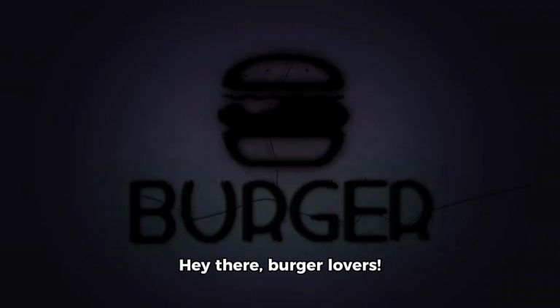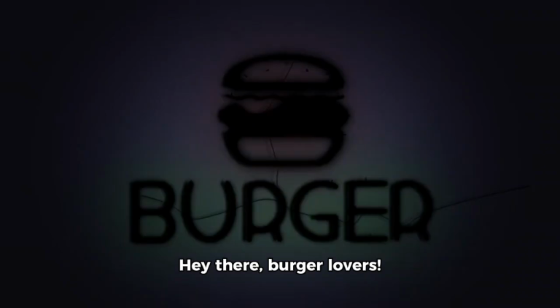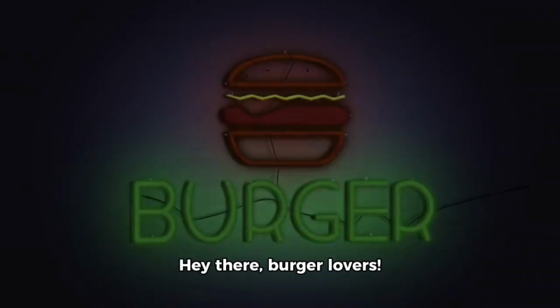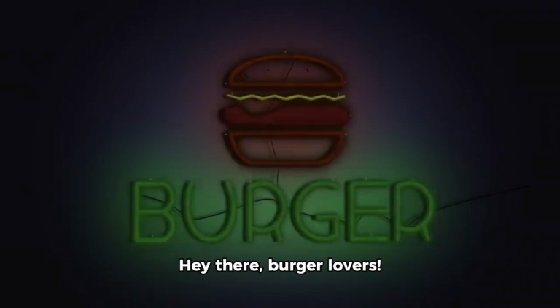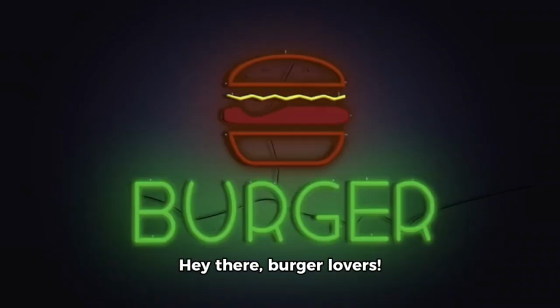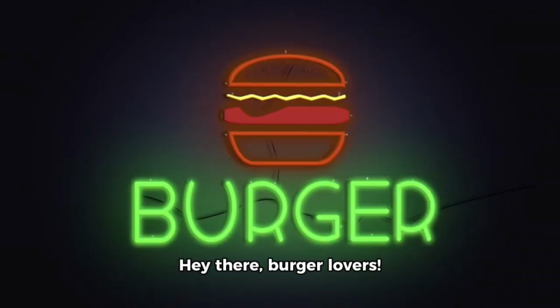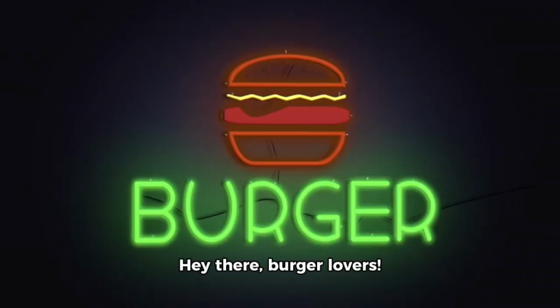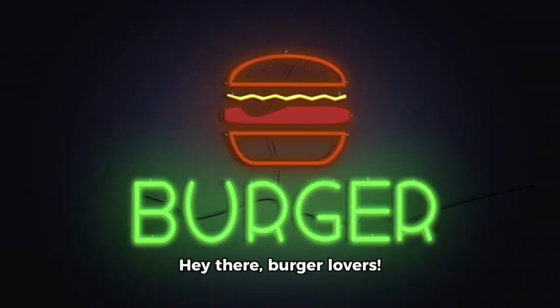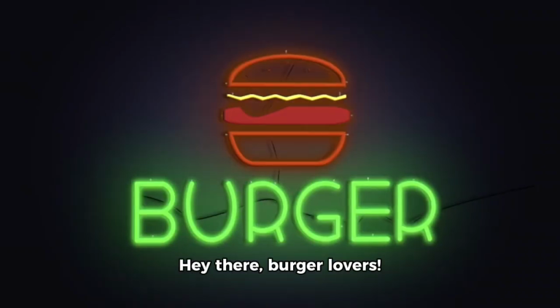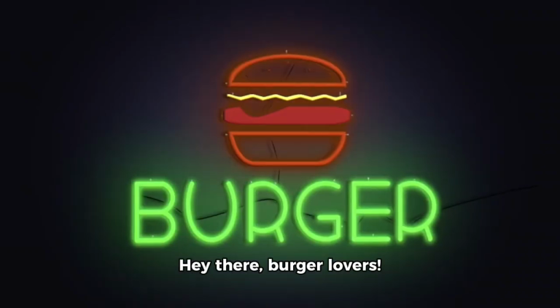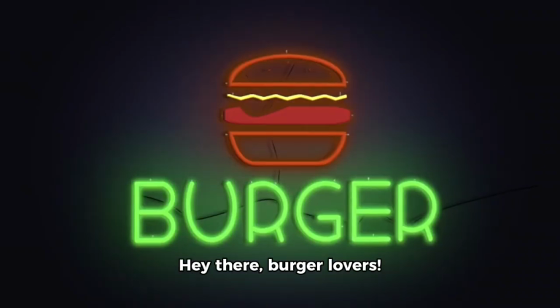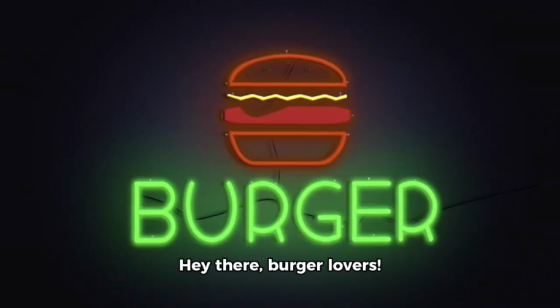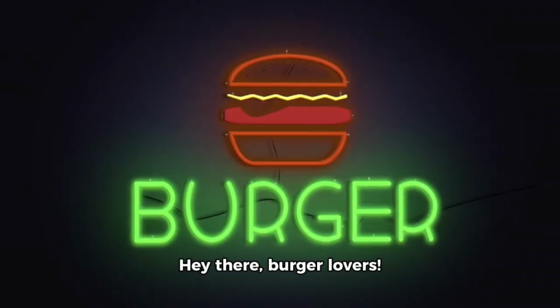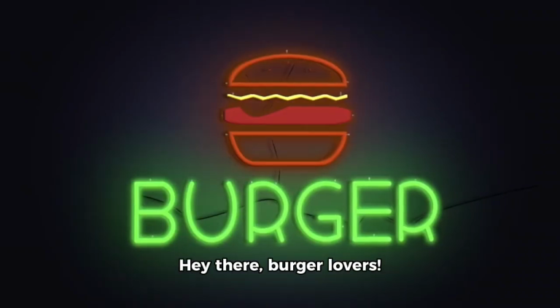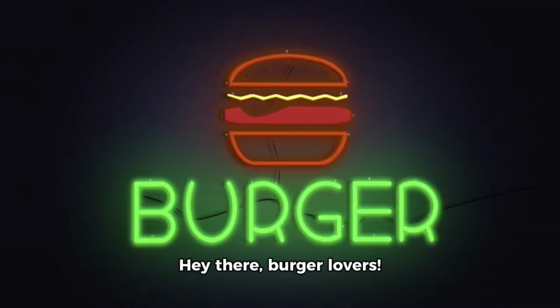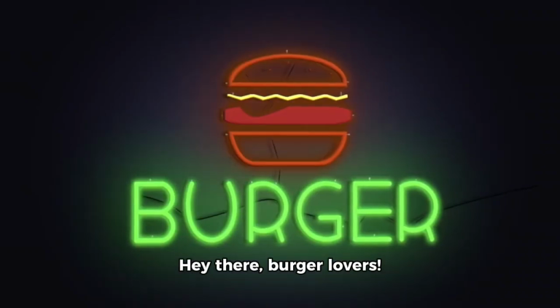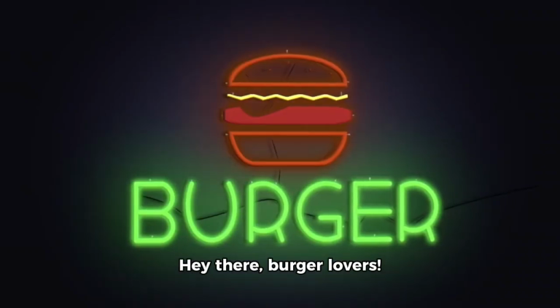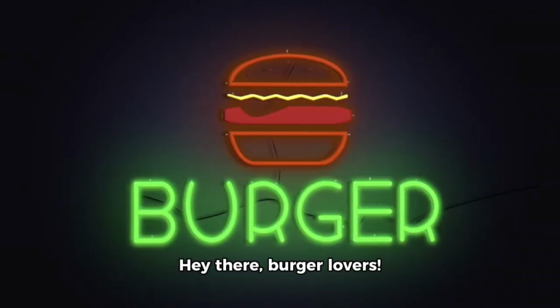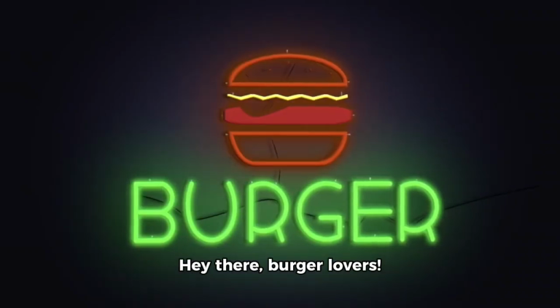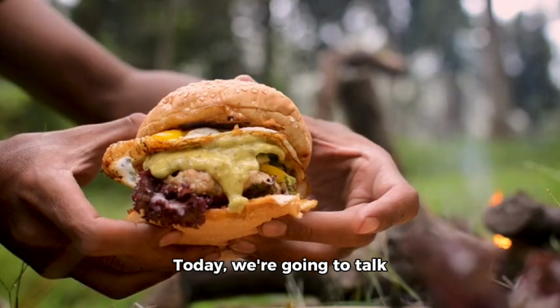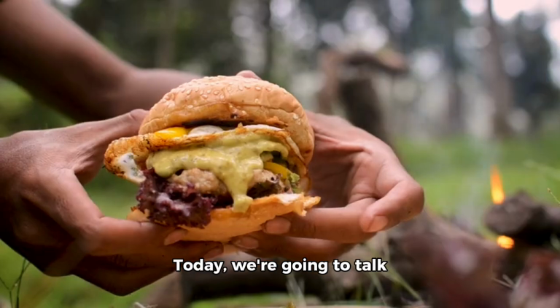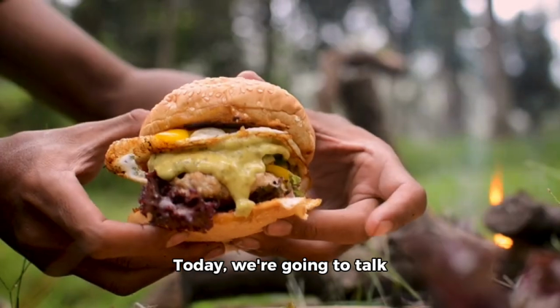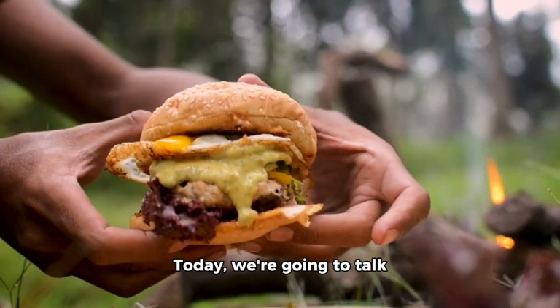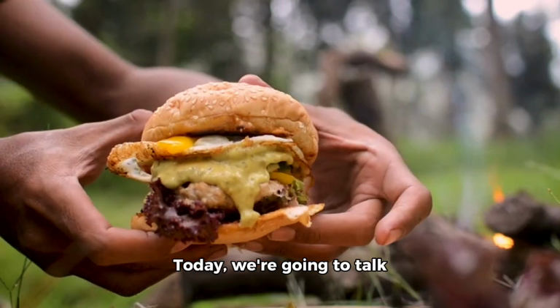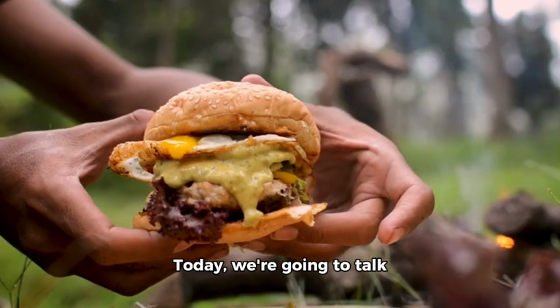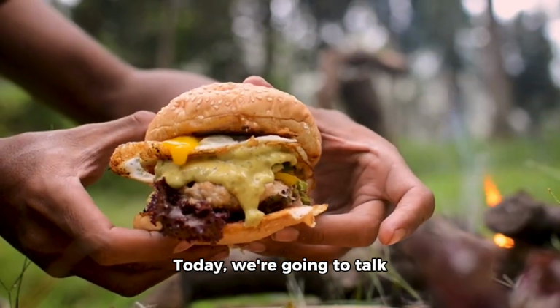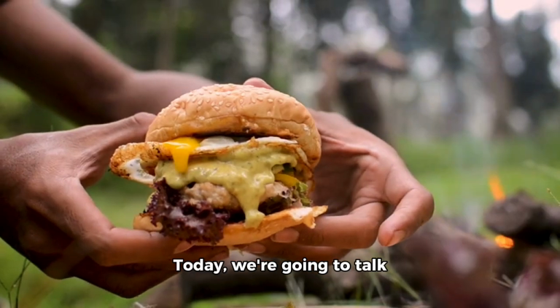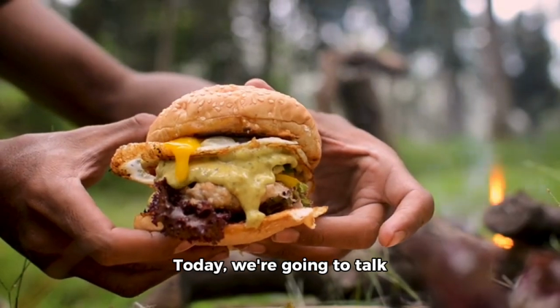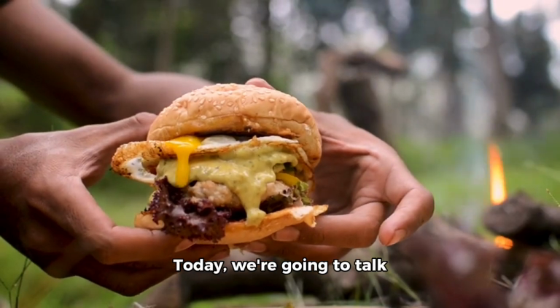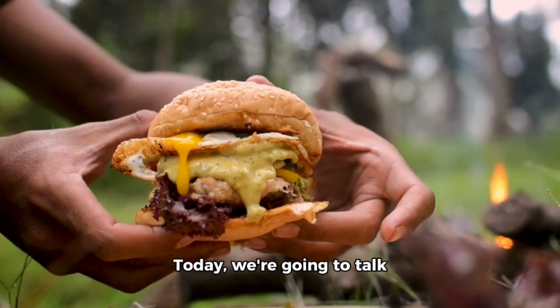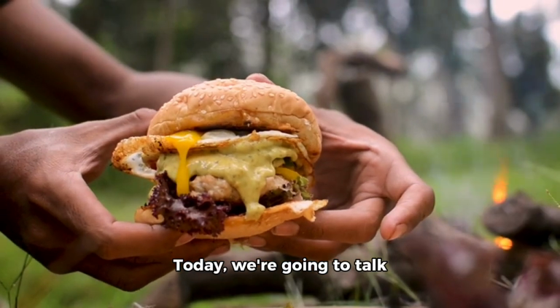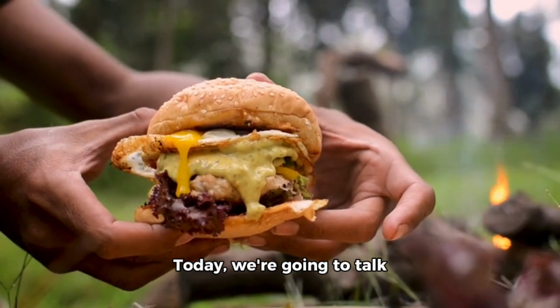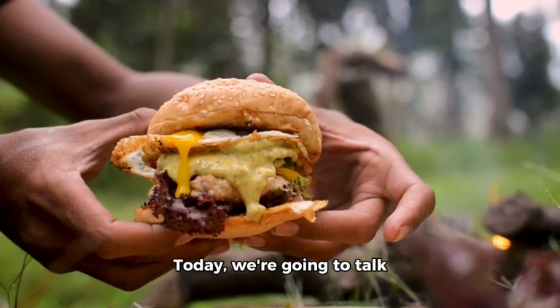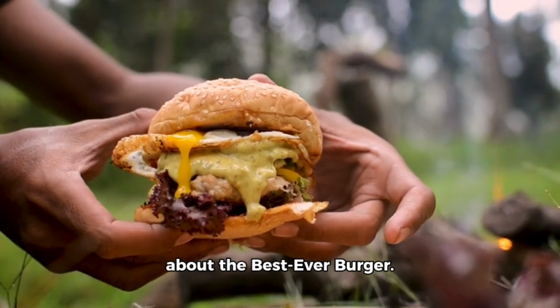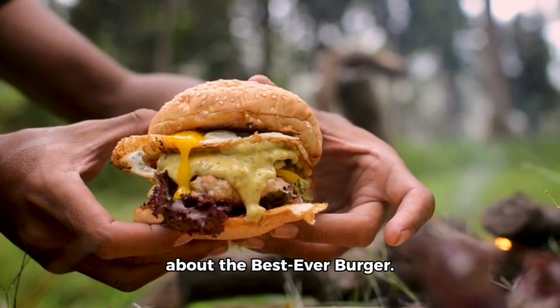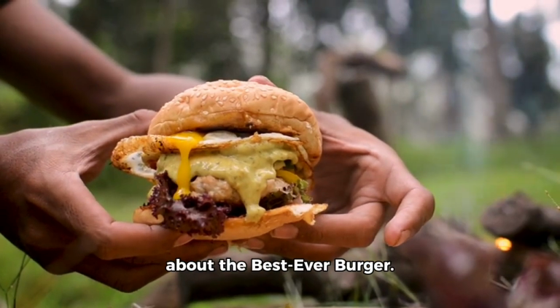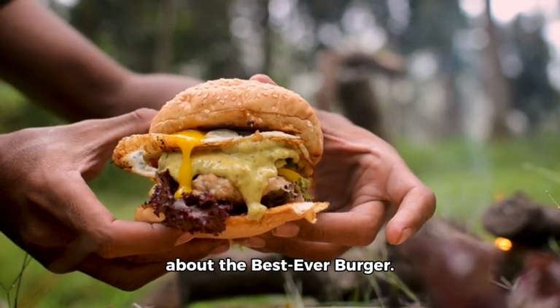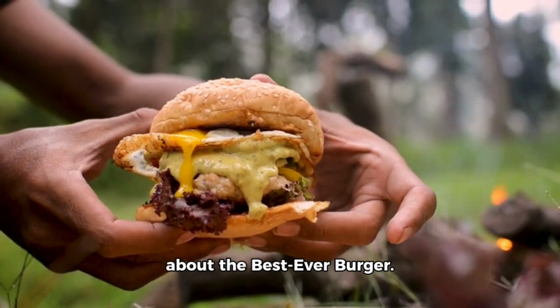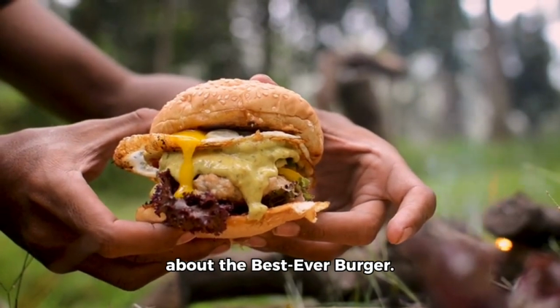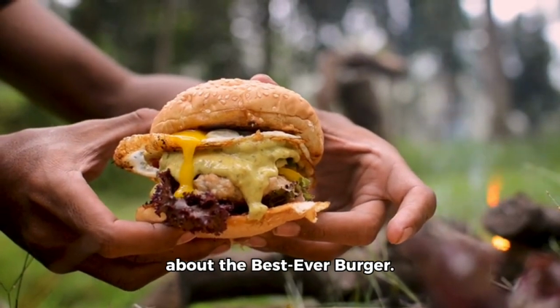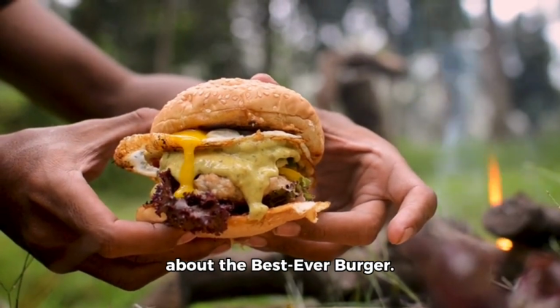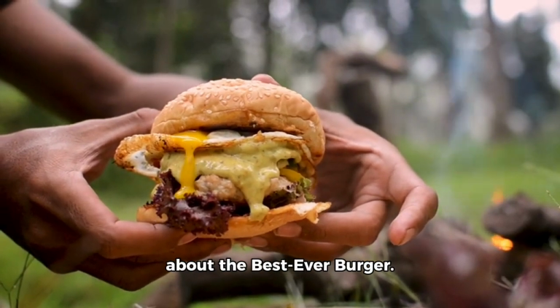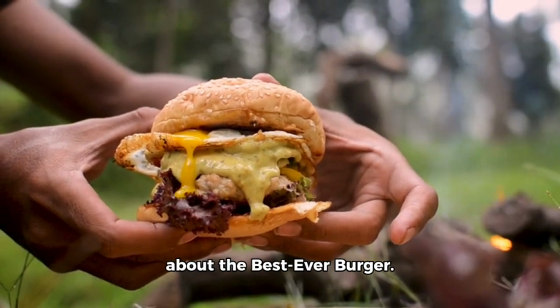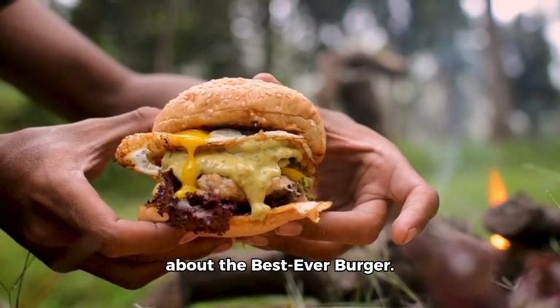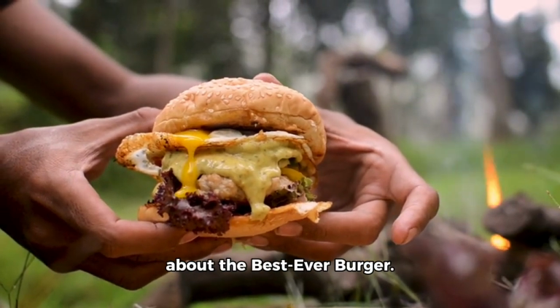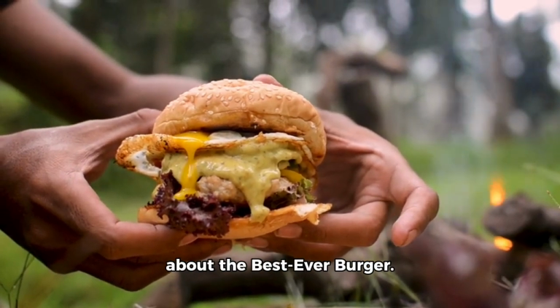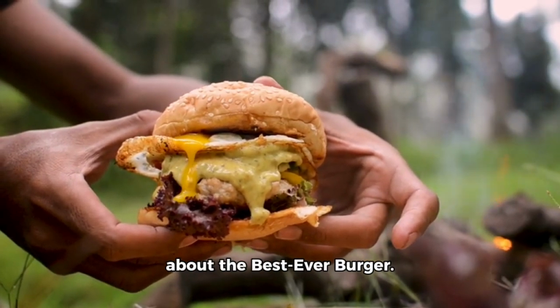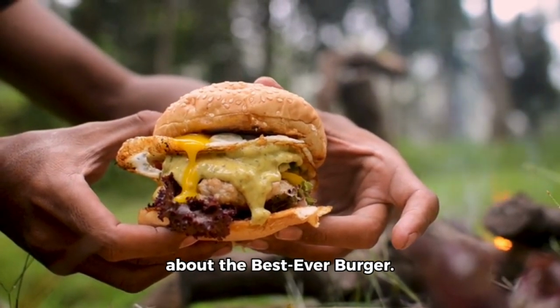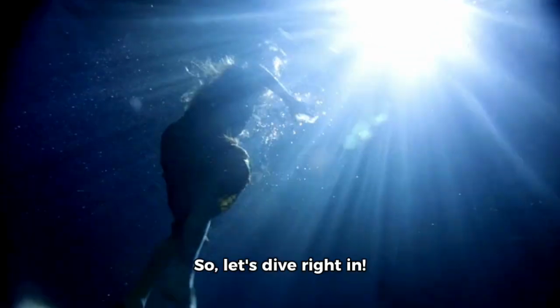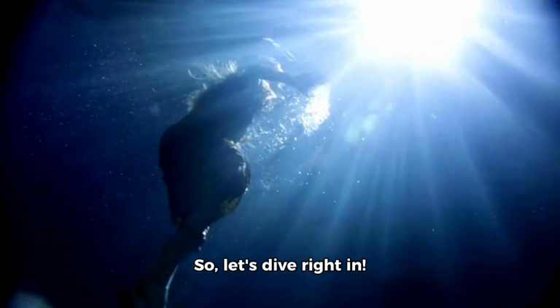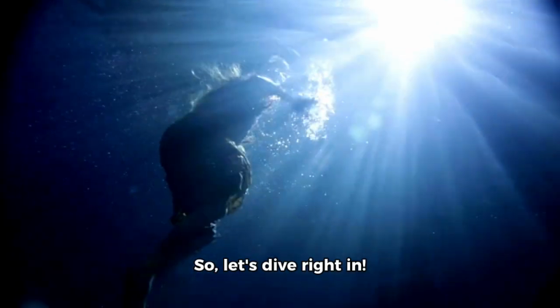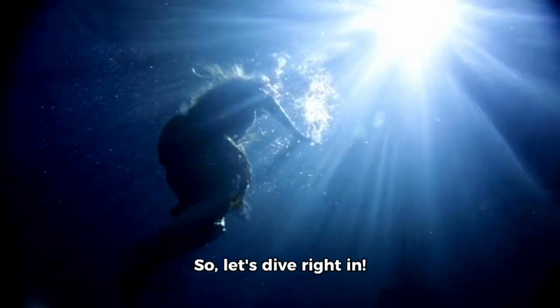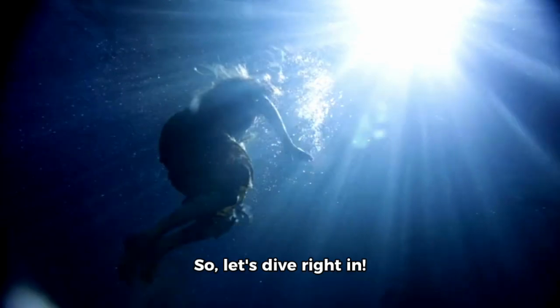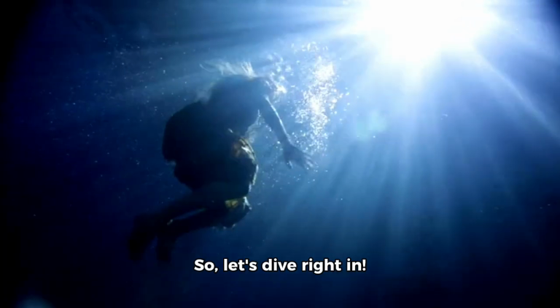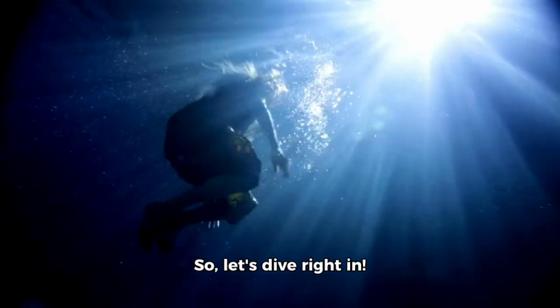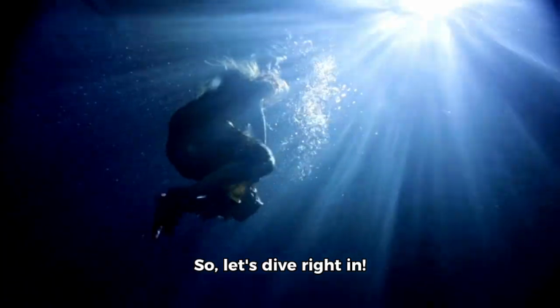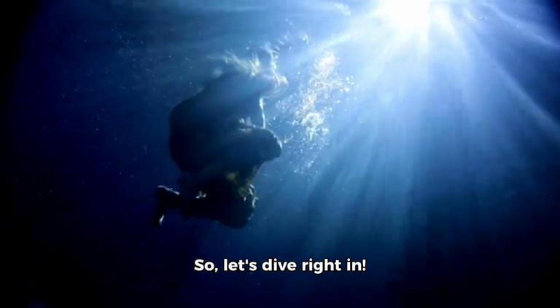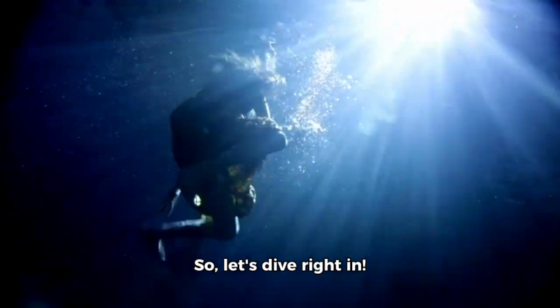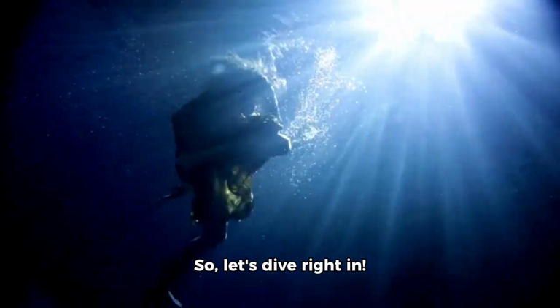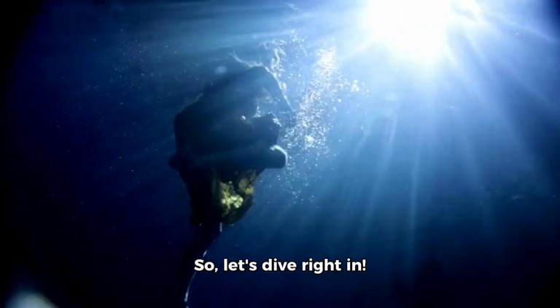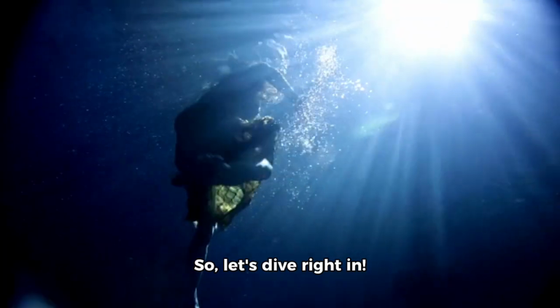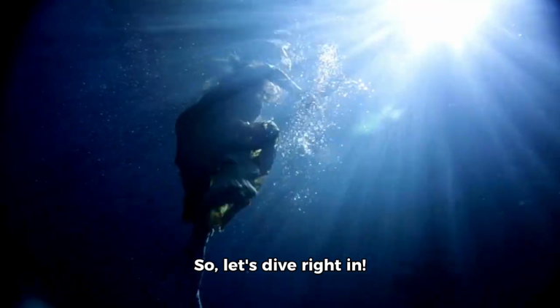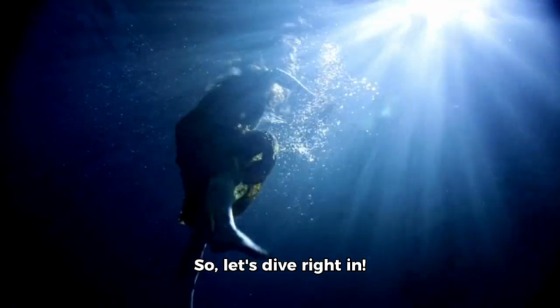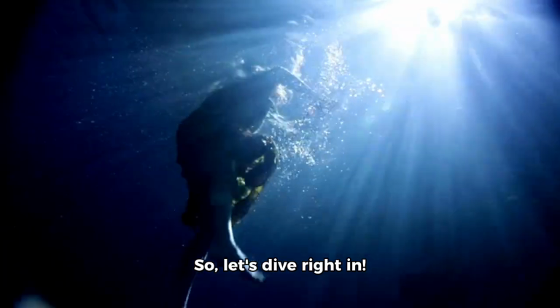Hey there, burger lovers! Today, we're going to talk about the best ever burger. So, let's dive right in.